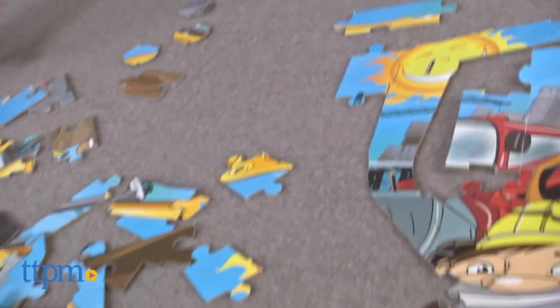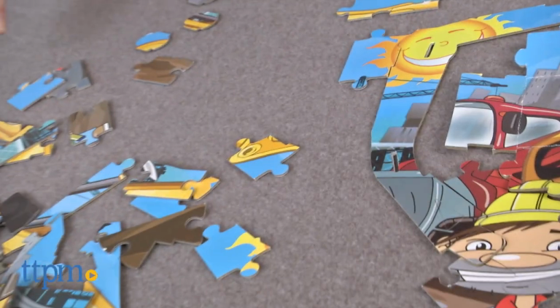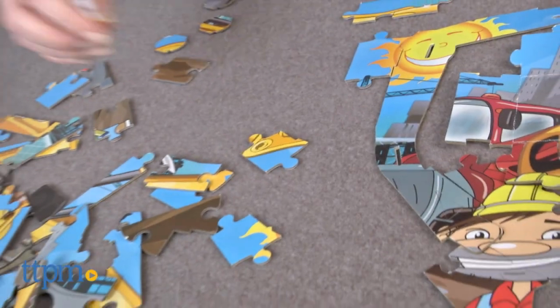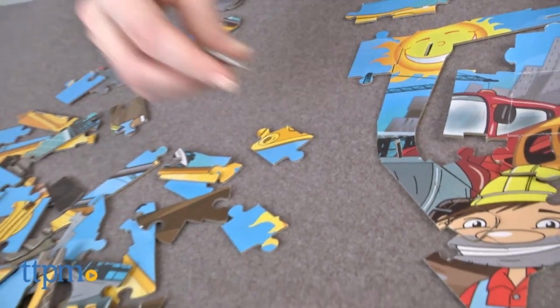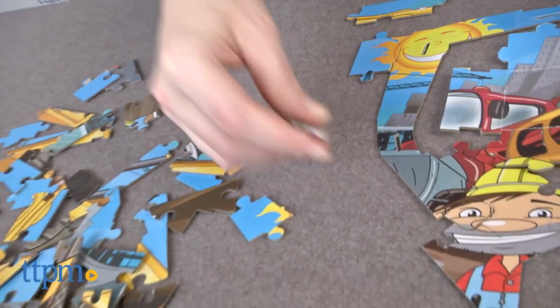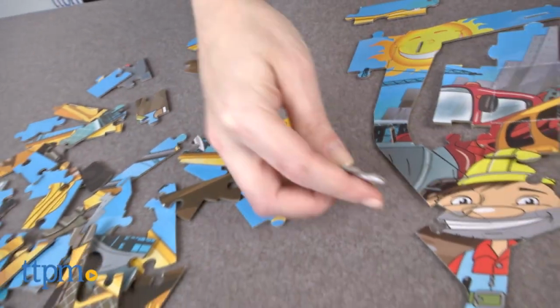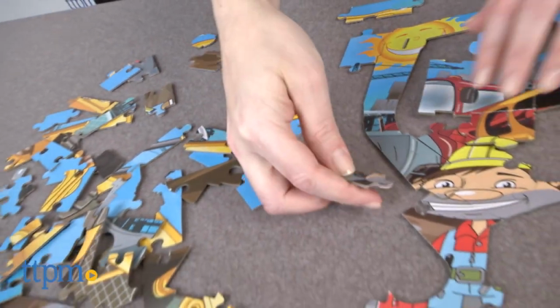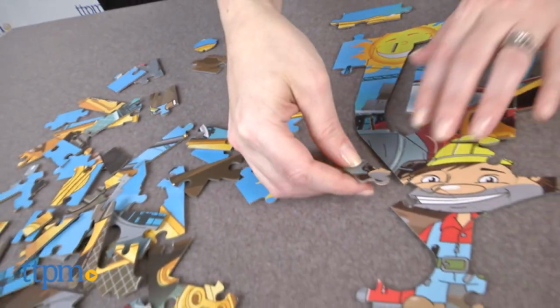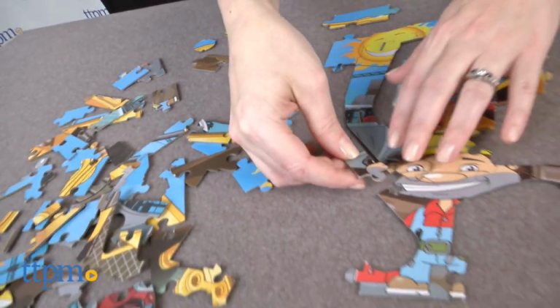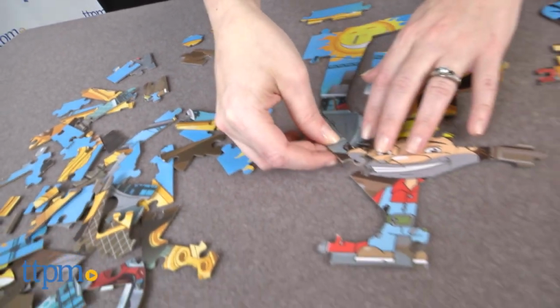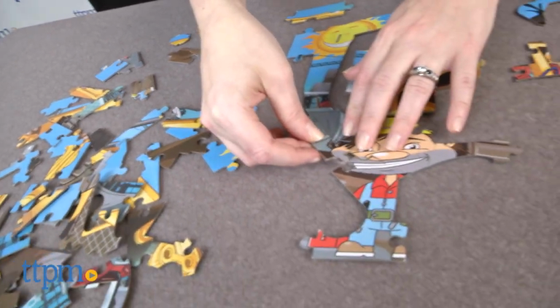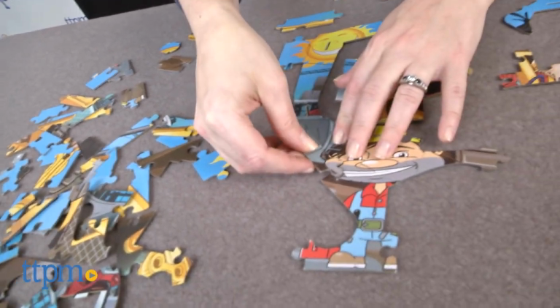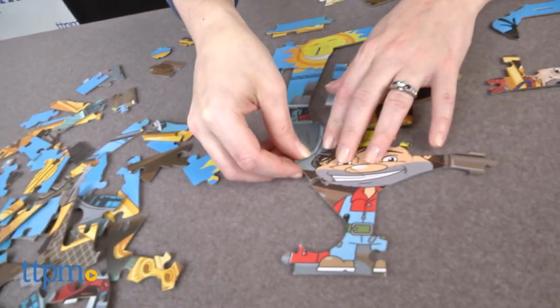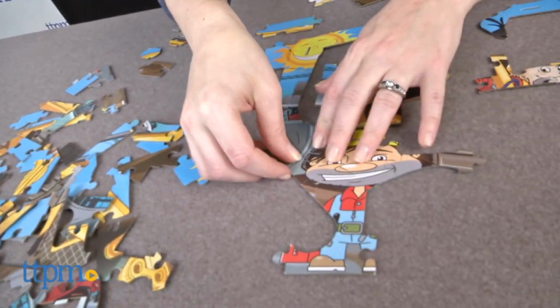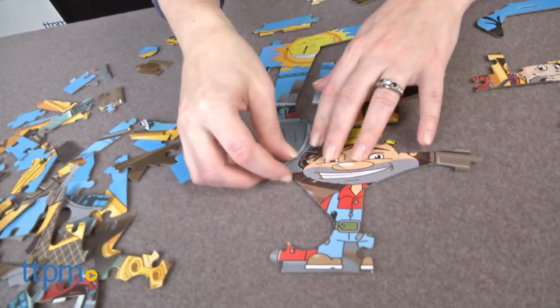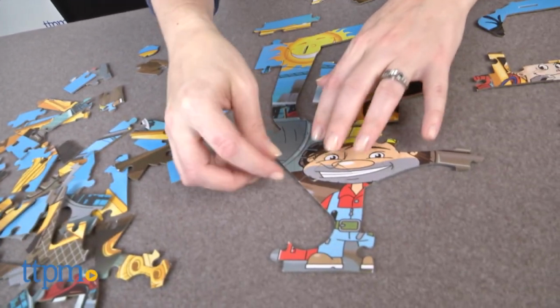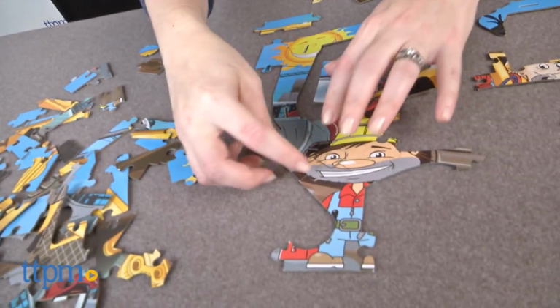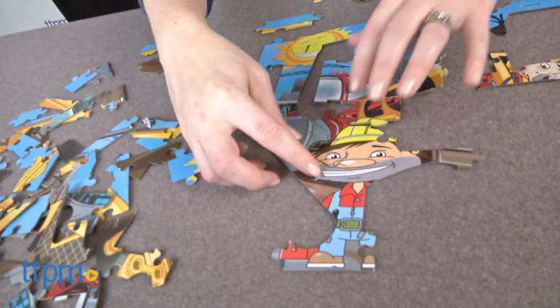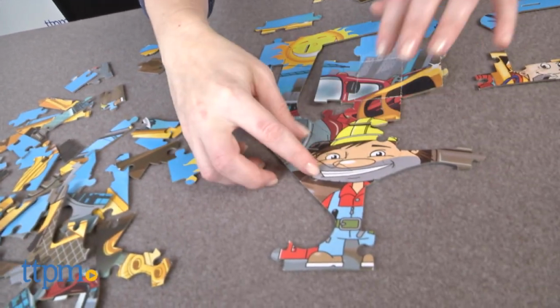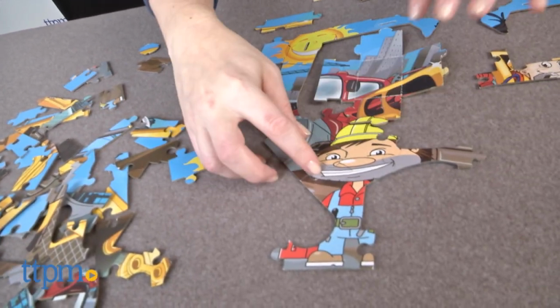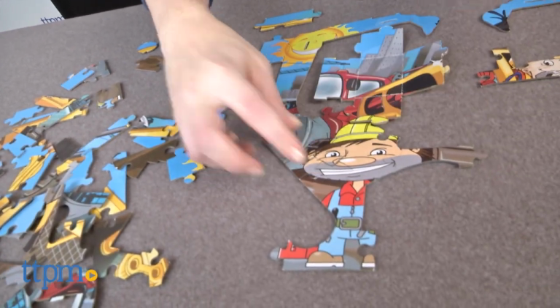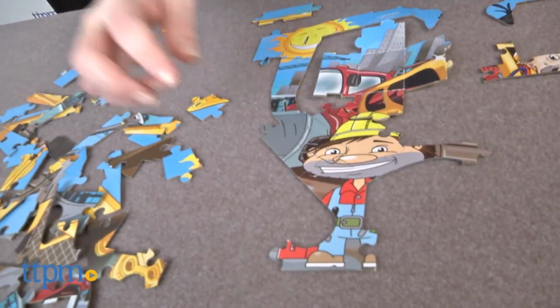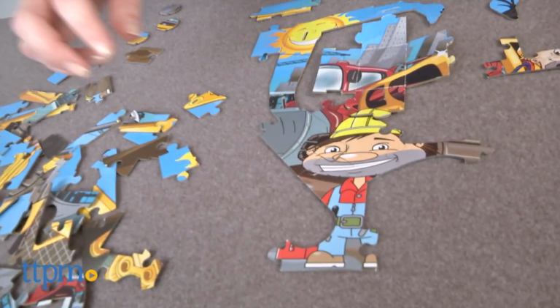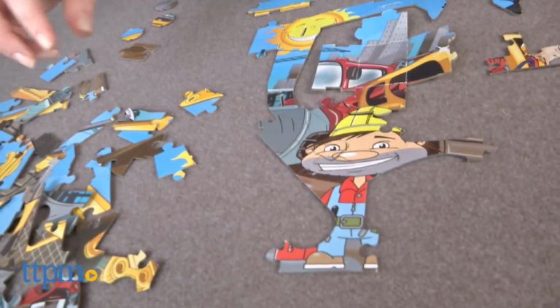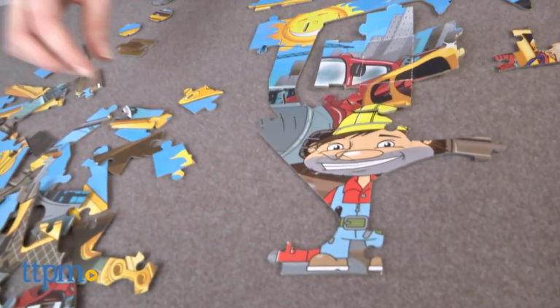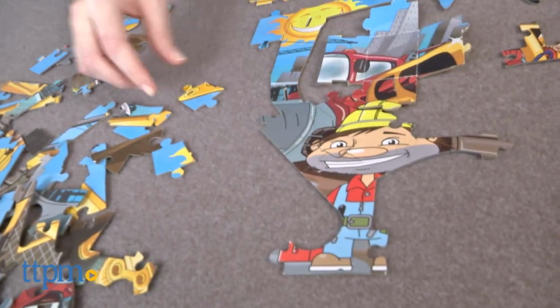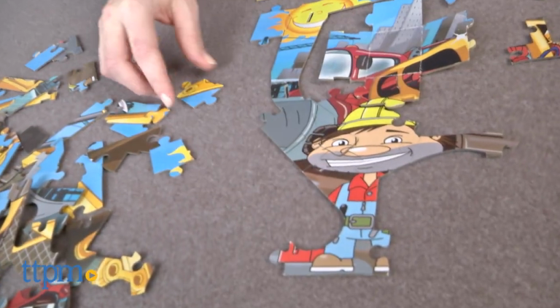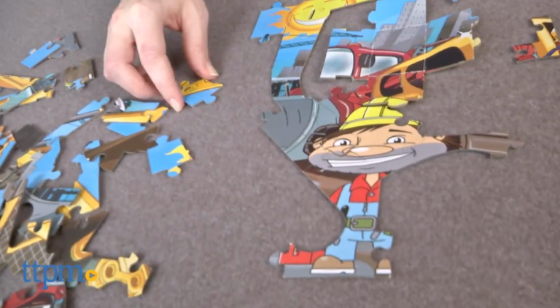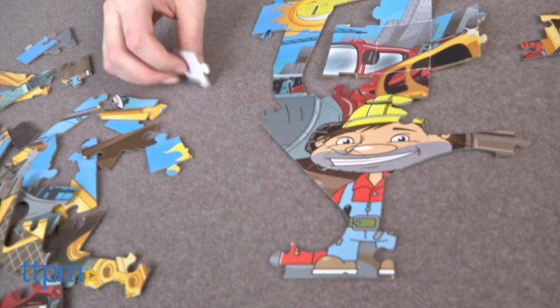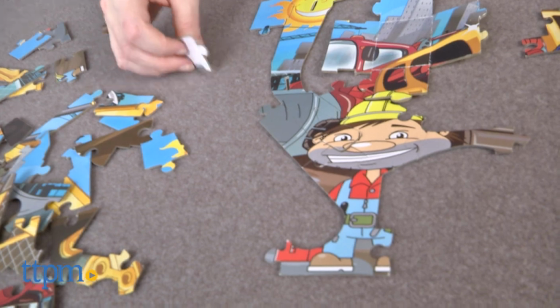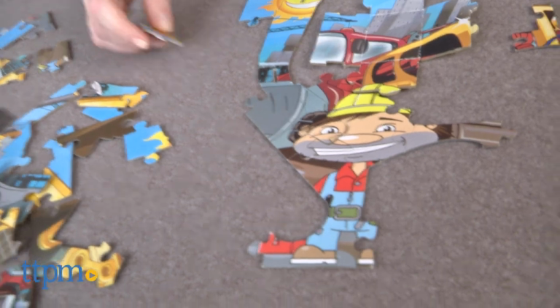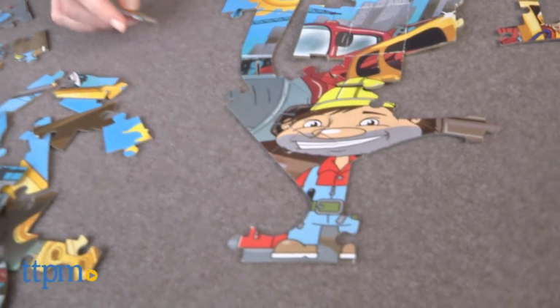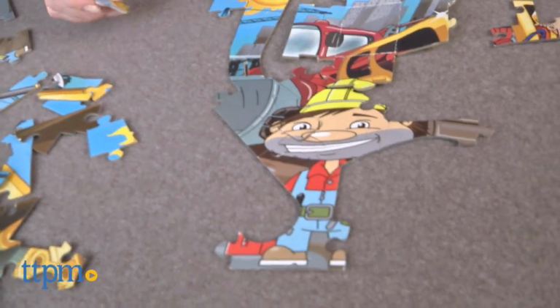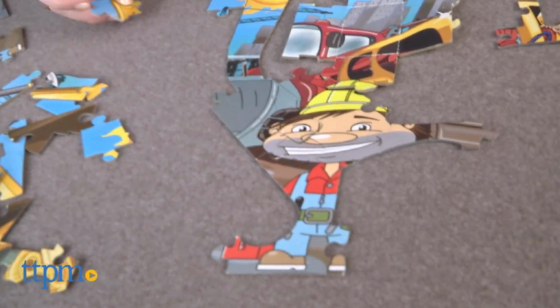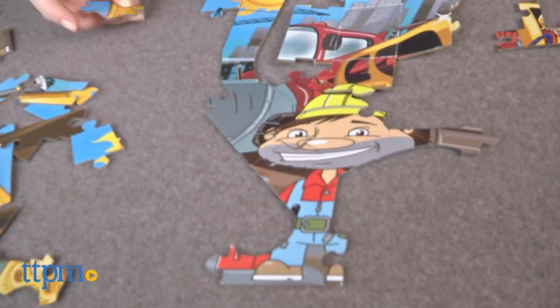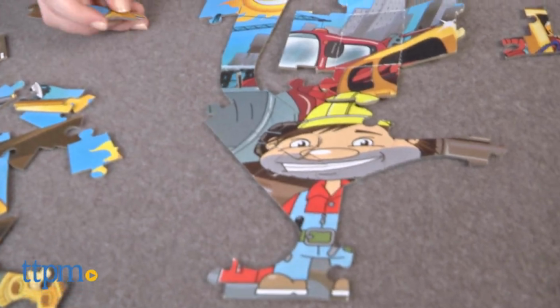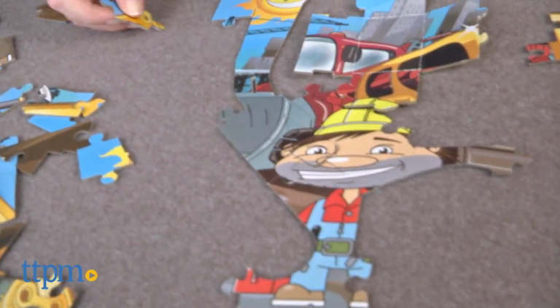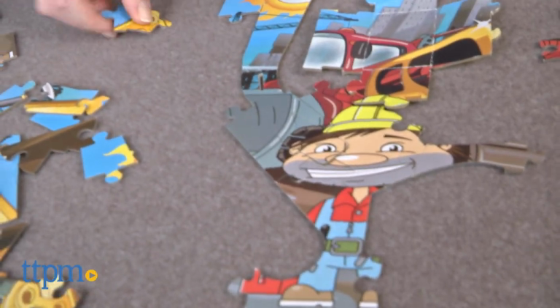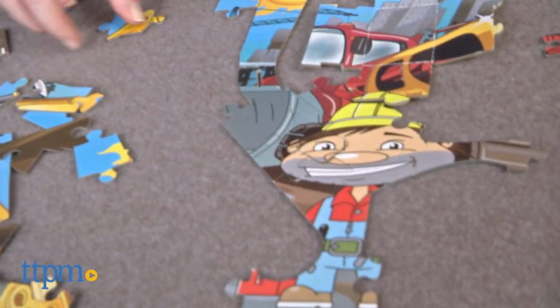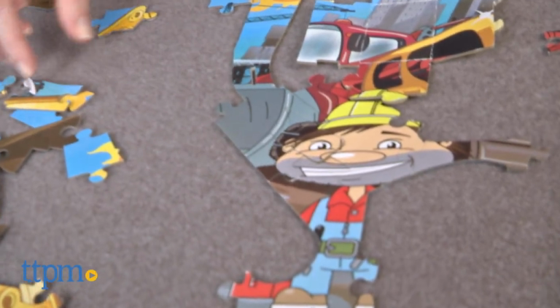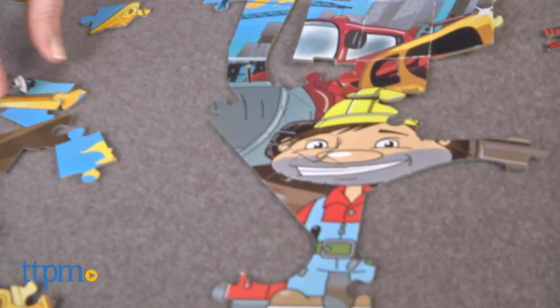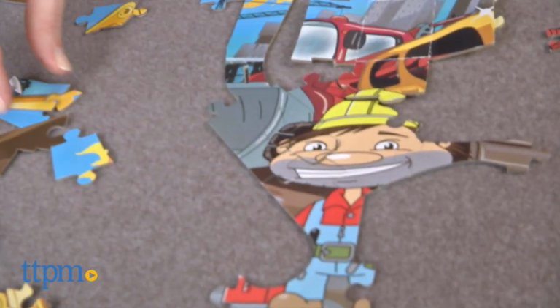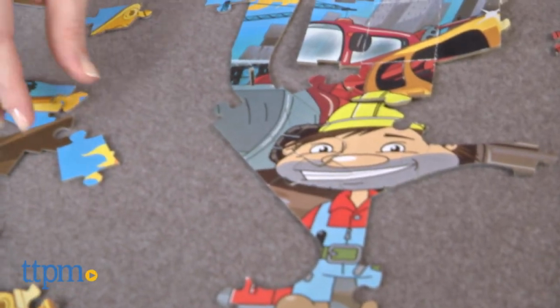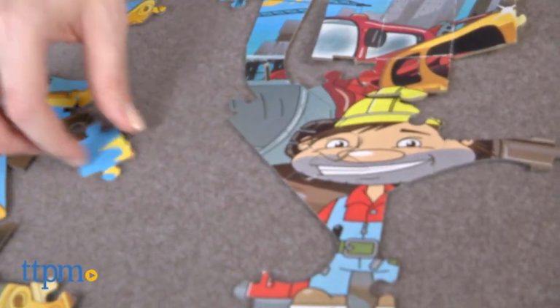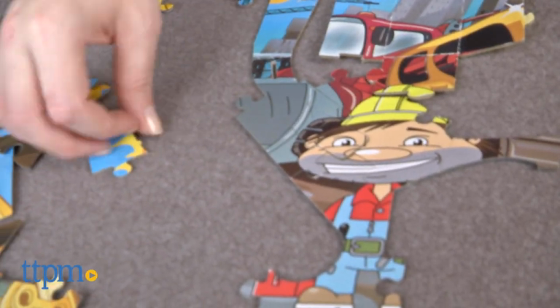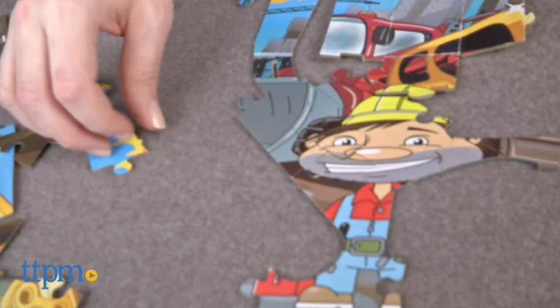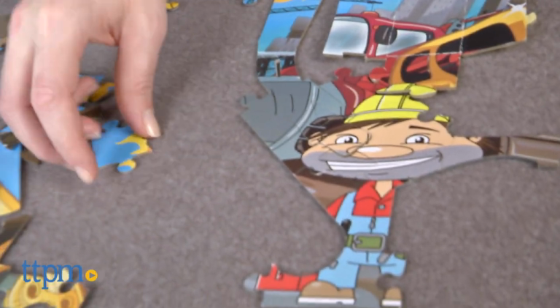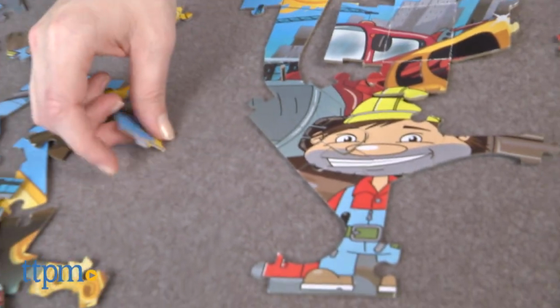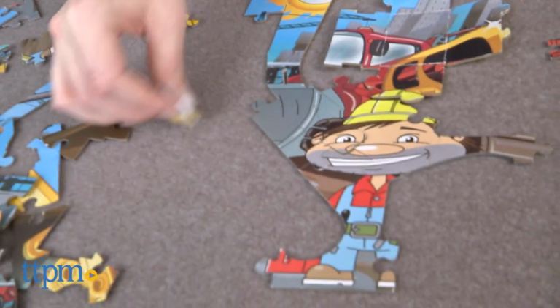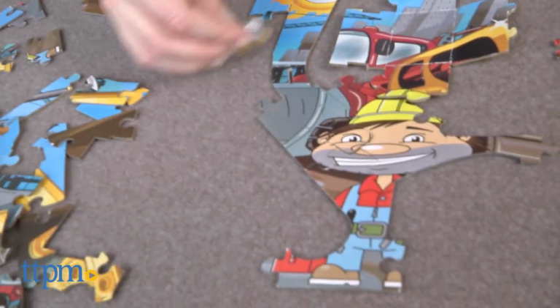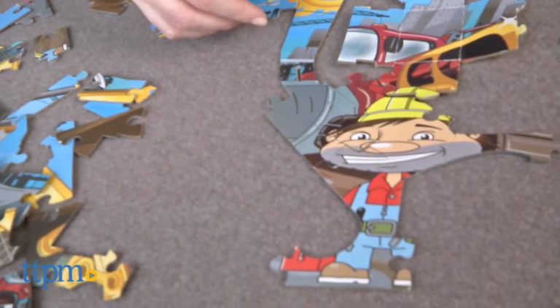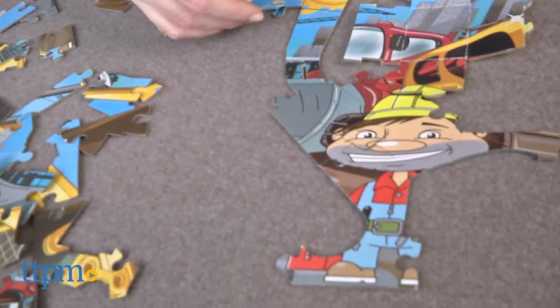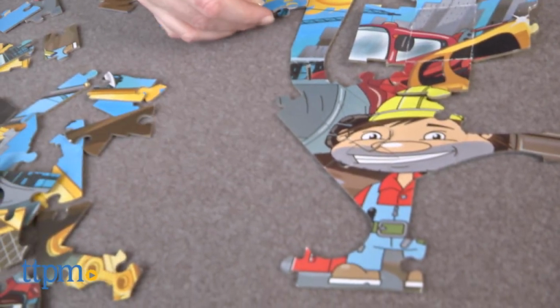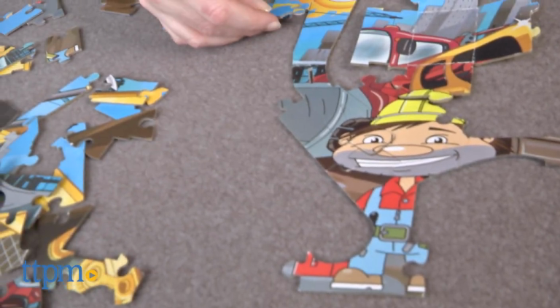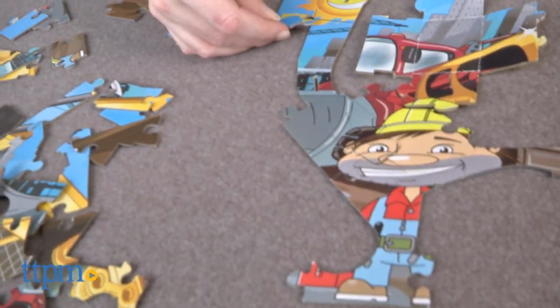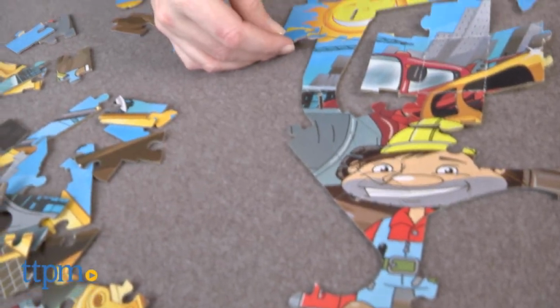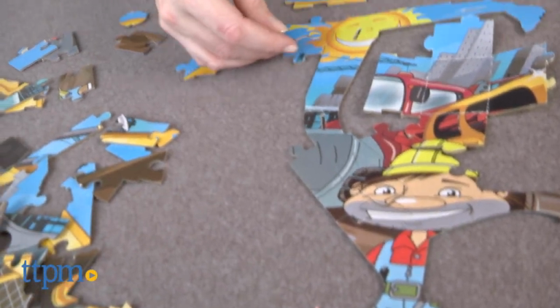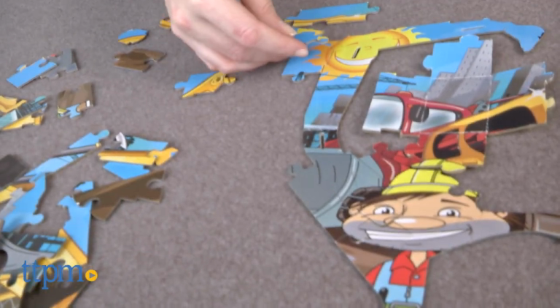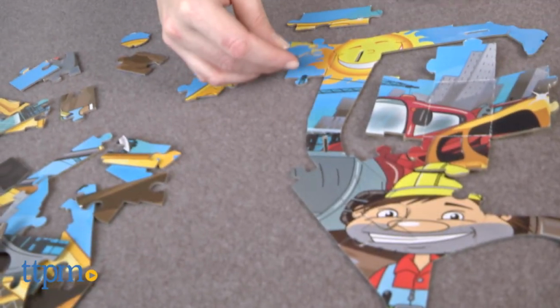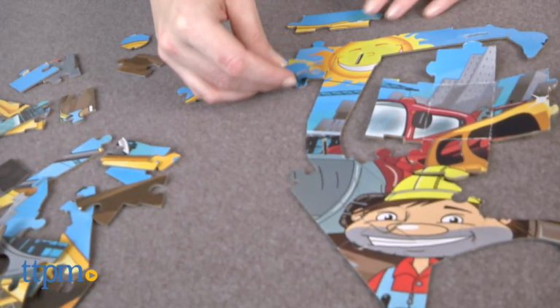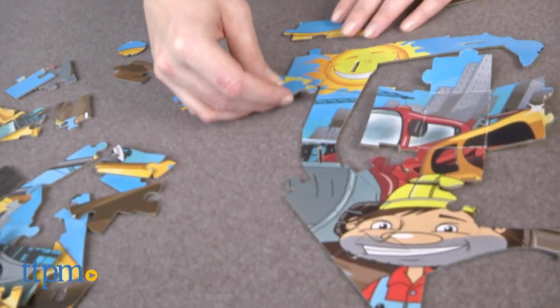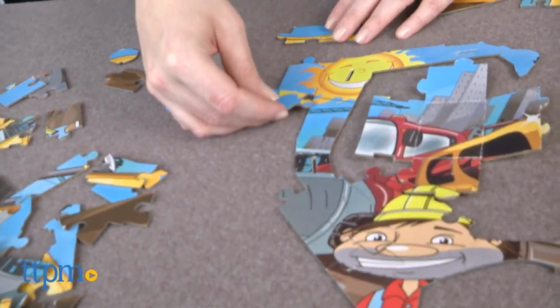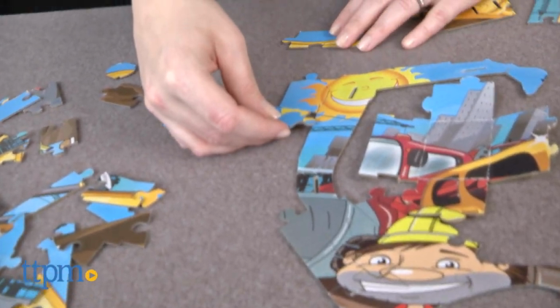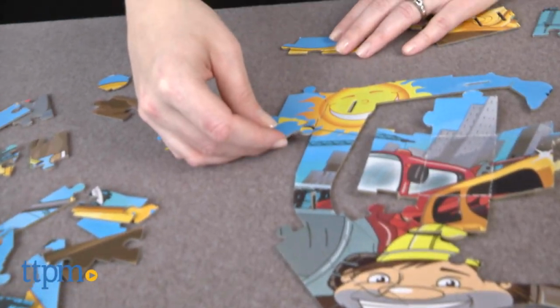This whole process will be very frustrating for younger kids, but some older kids might like the challenge of figuring out how the 3D model pieces fit together.